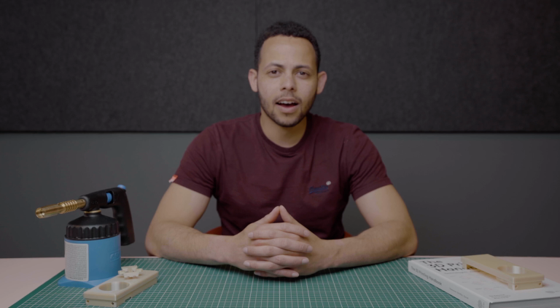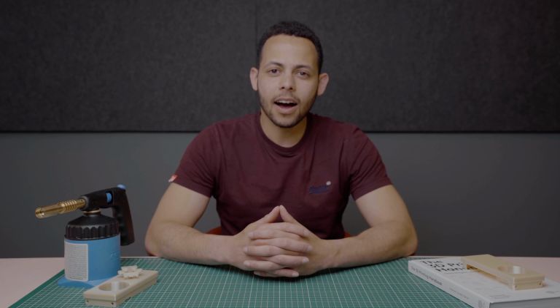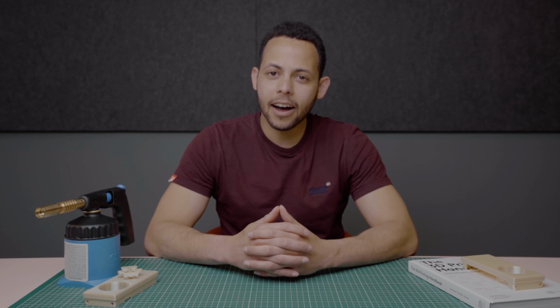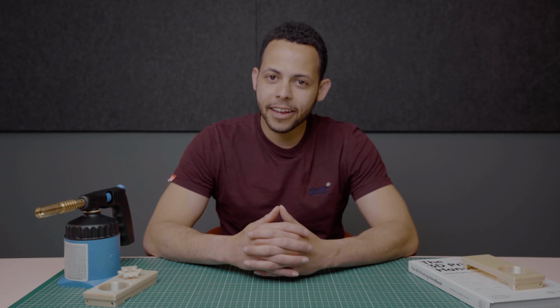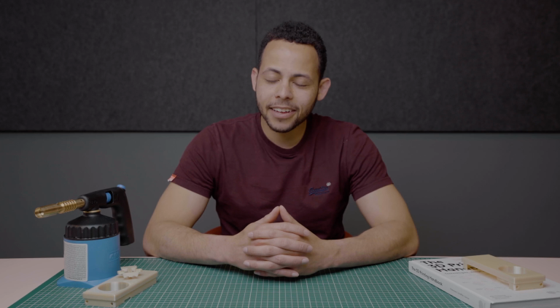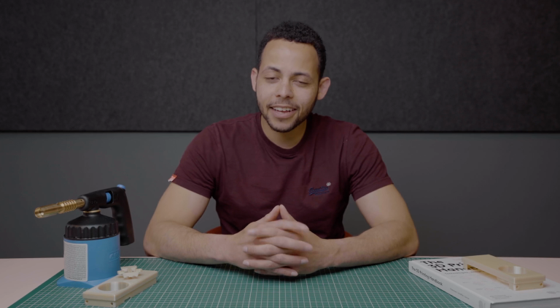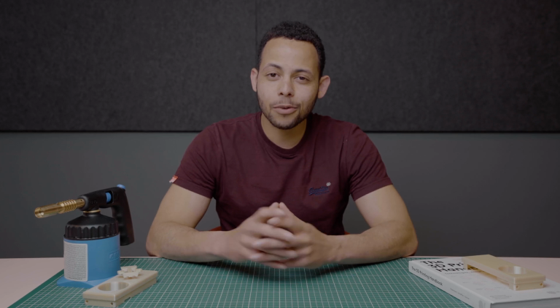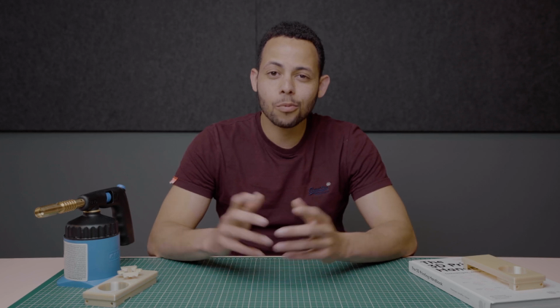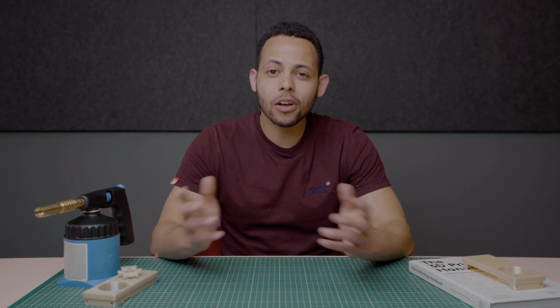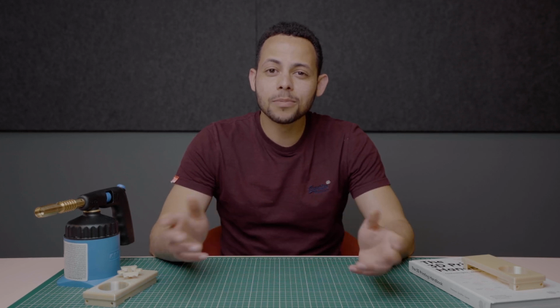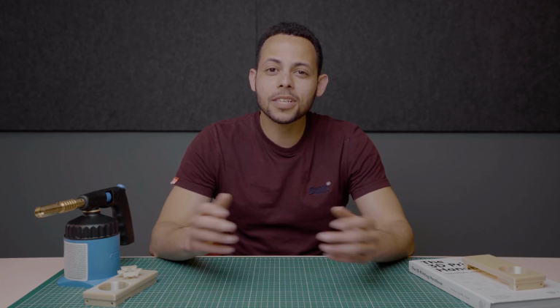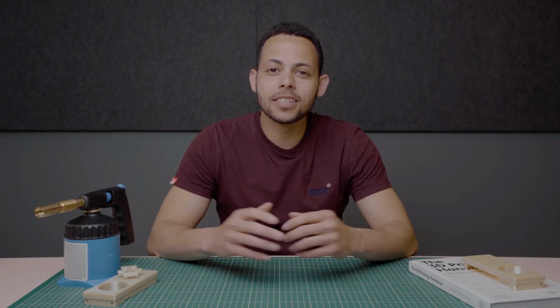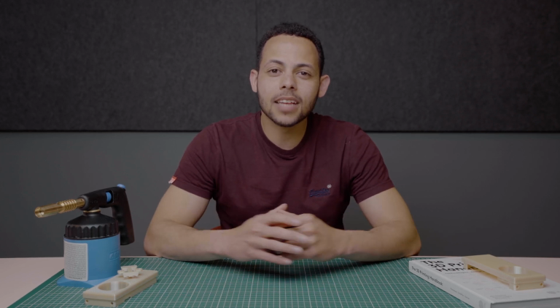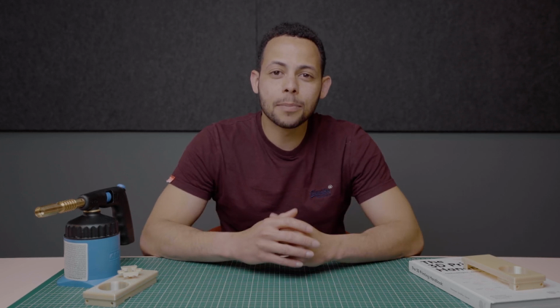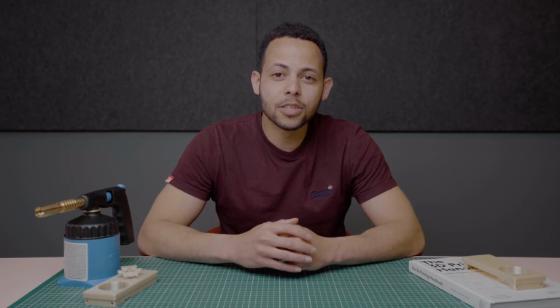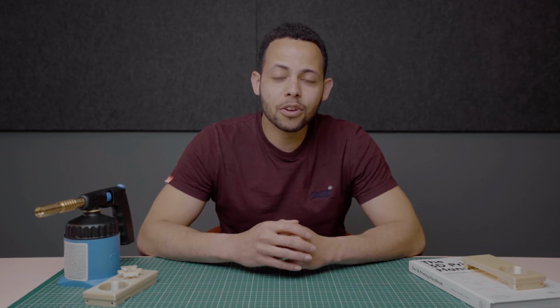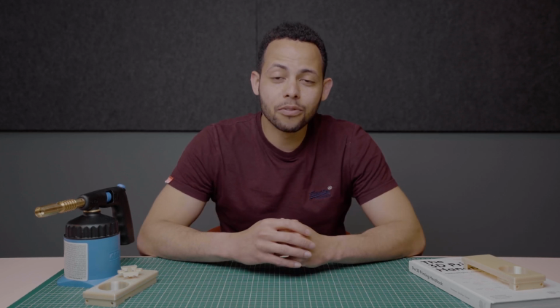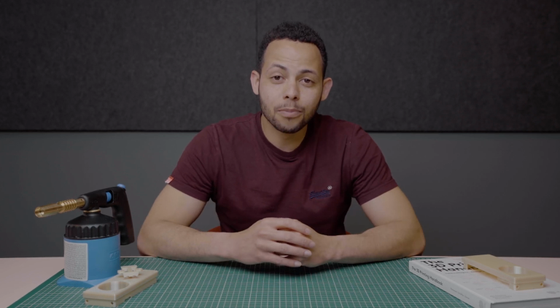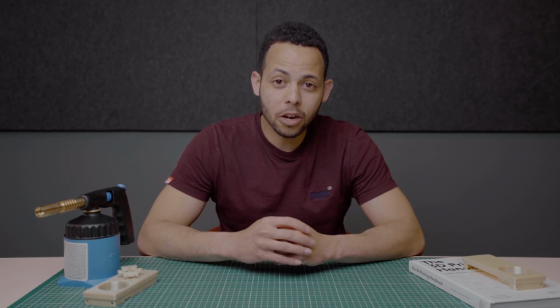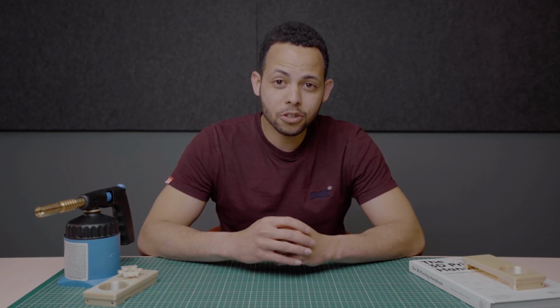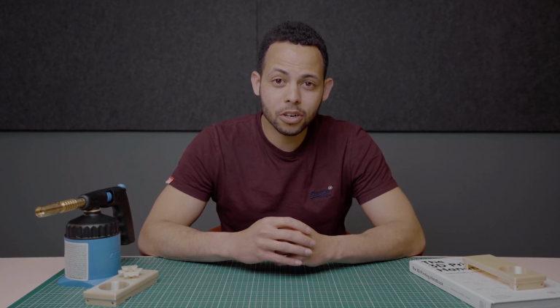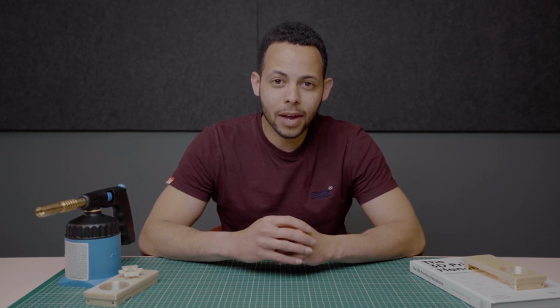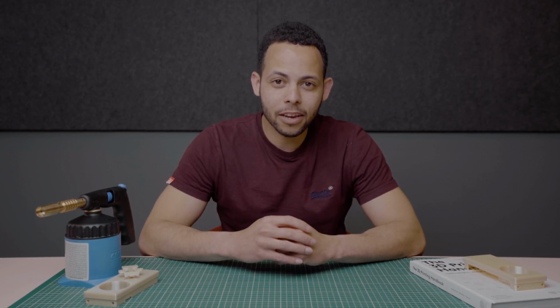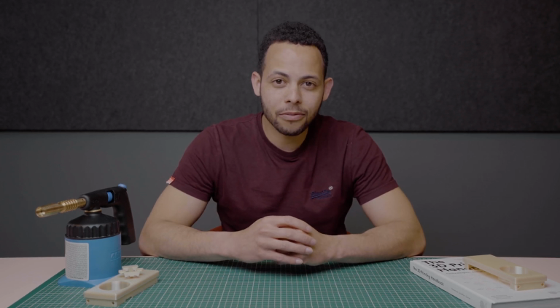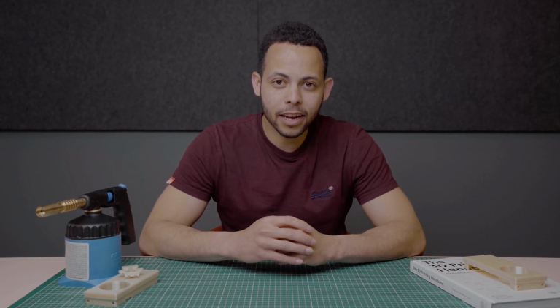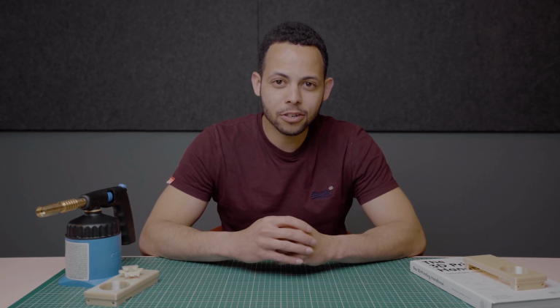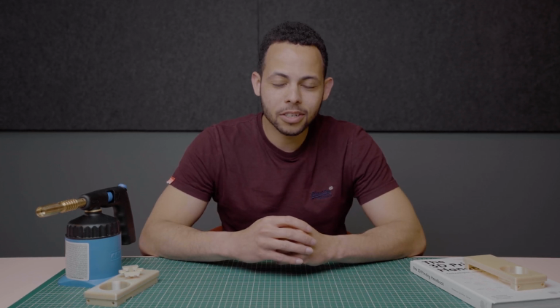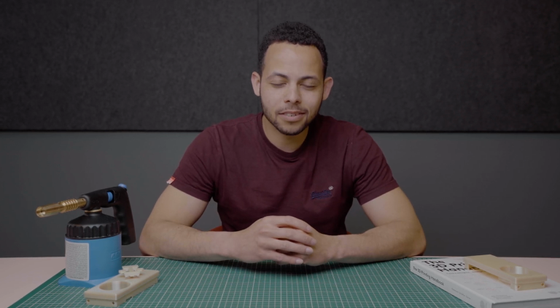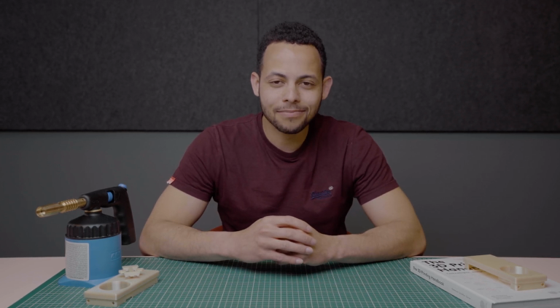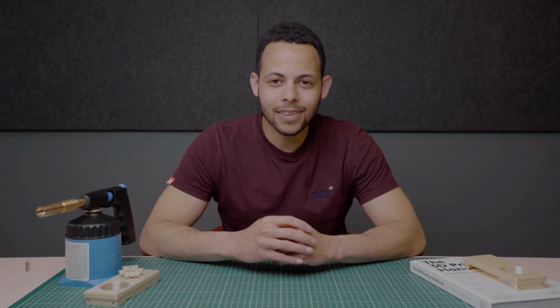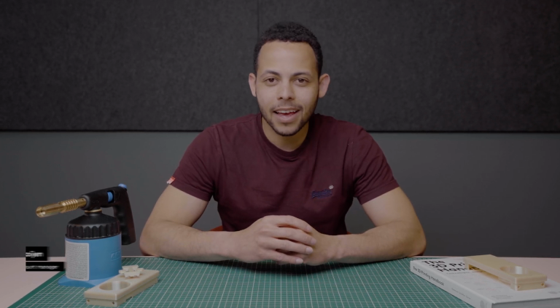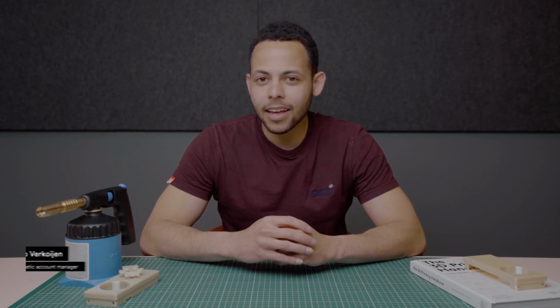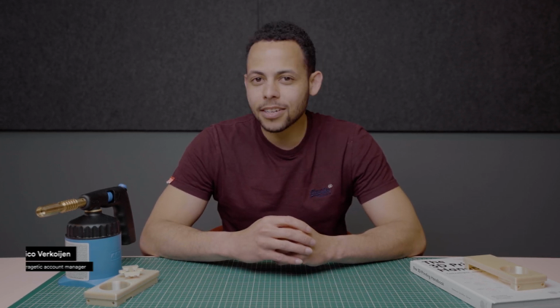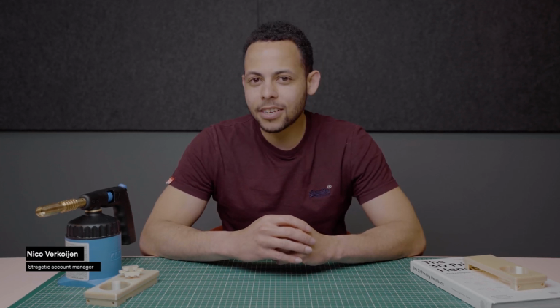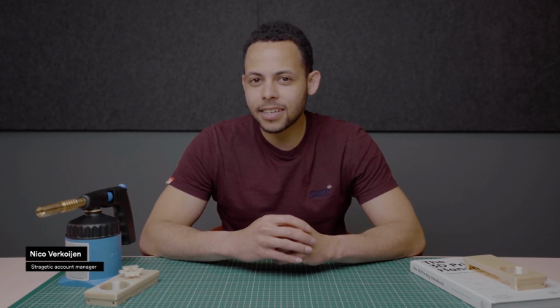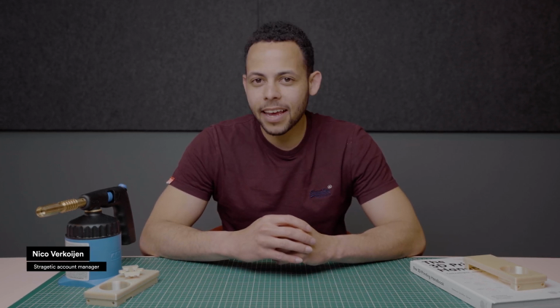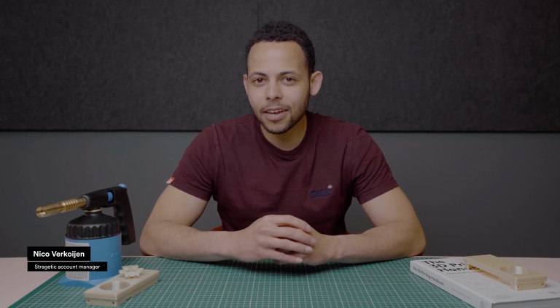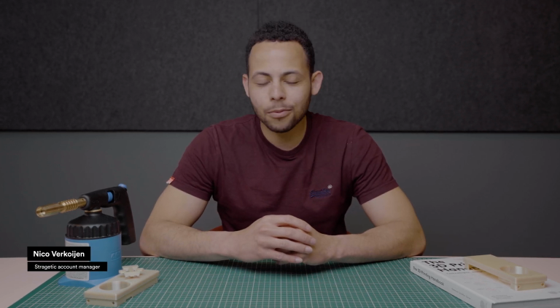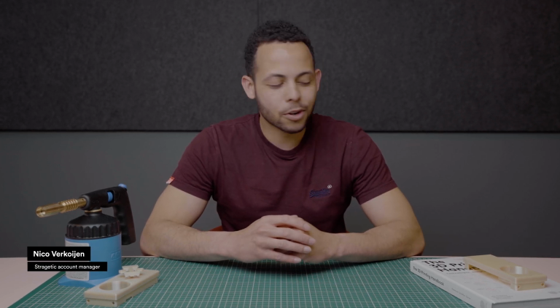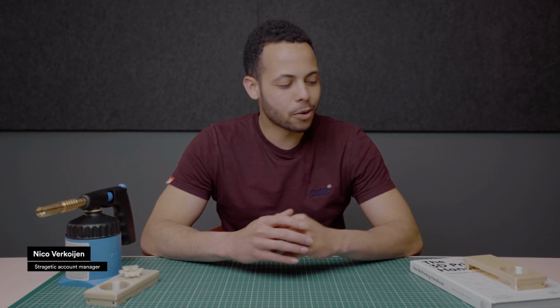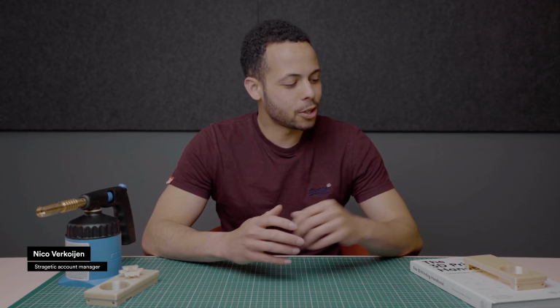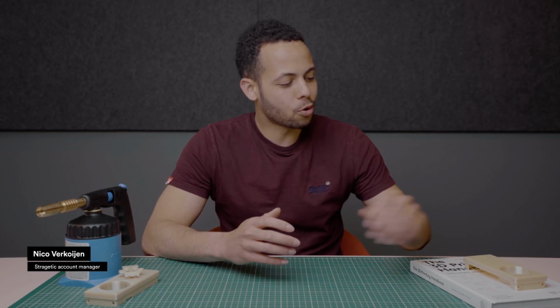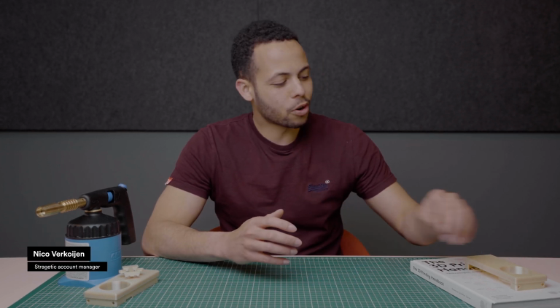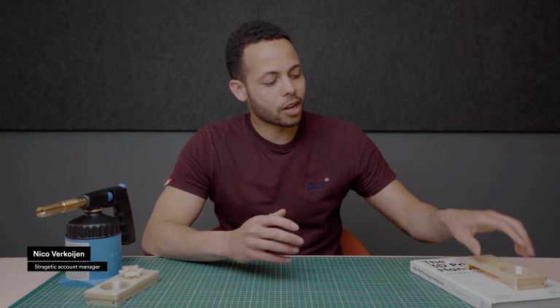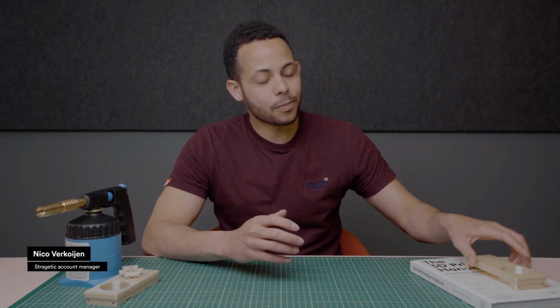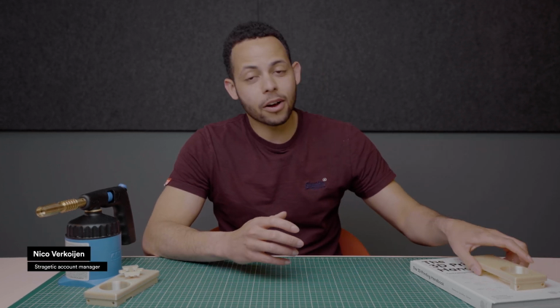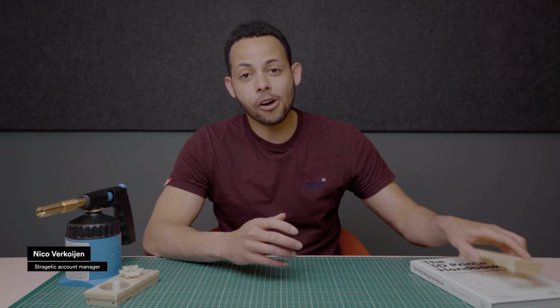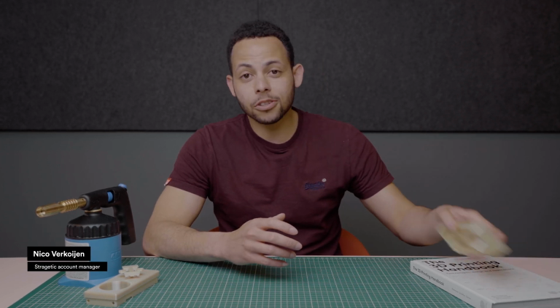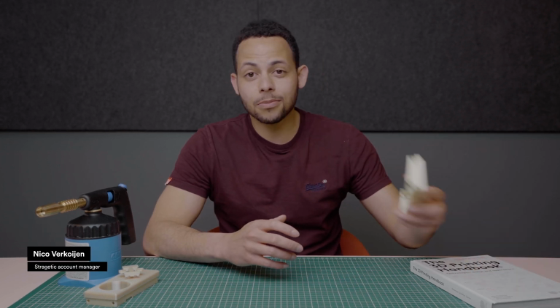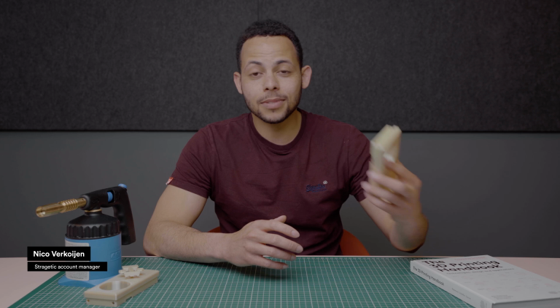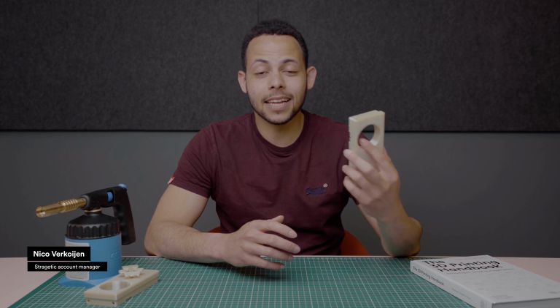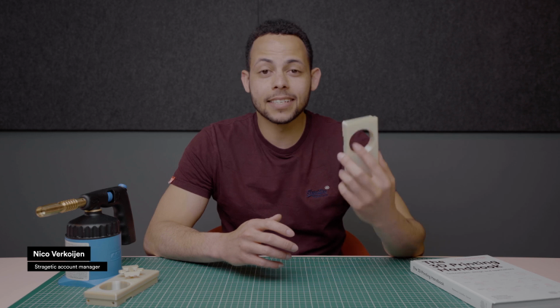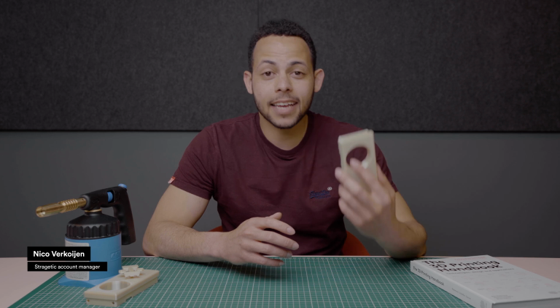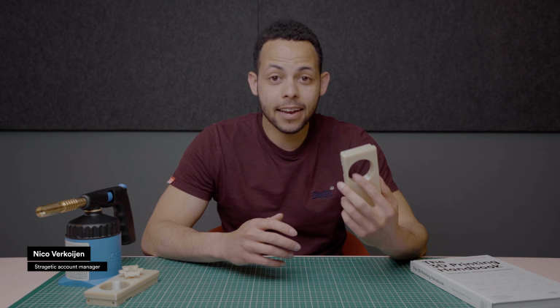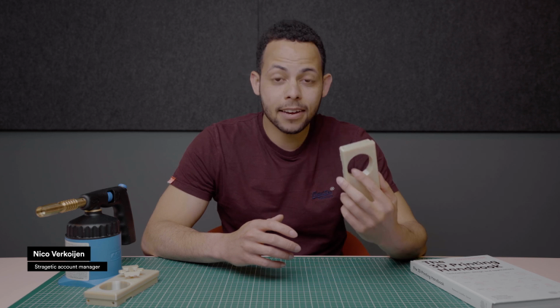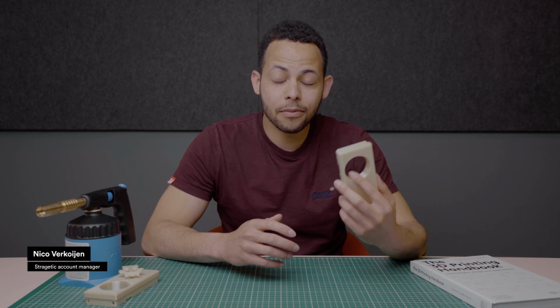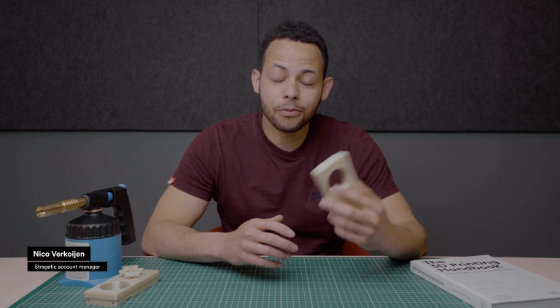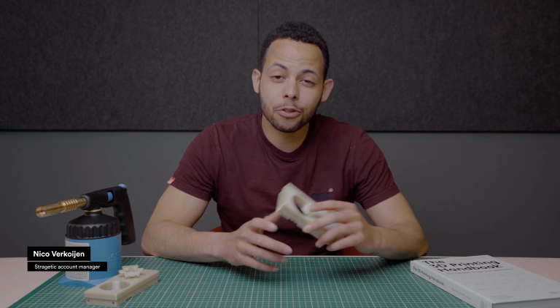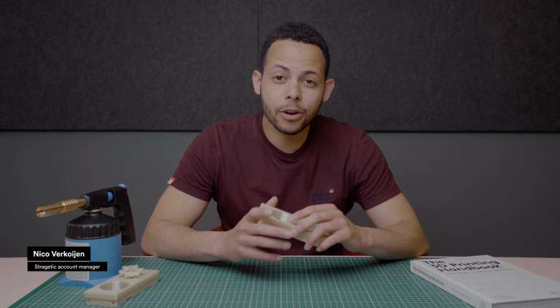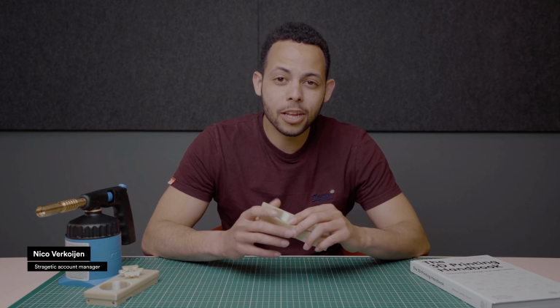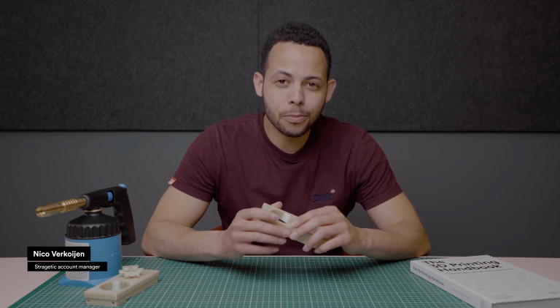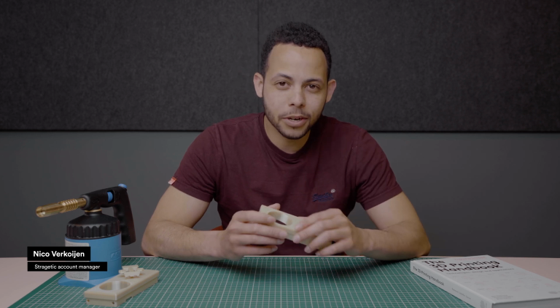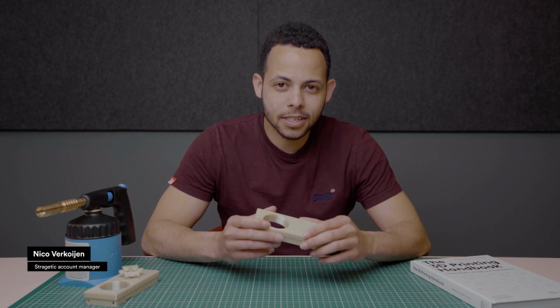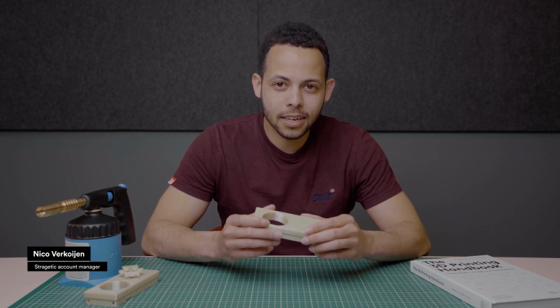Hi and welcome to this episode of Mastering Manufacturing. Today we're going to be talking about Ultem 1010 for 3D printing.